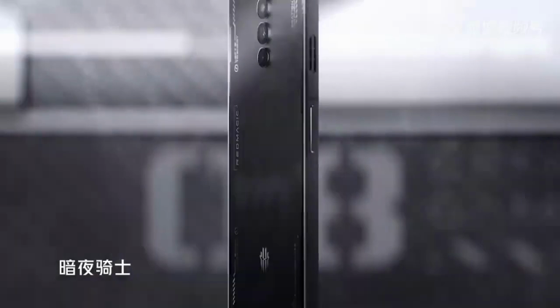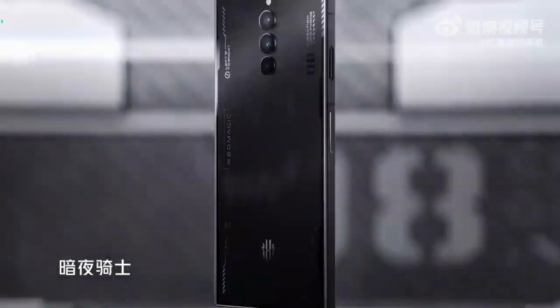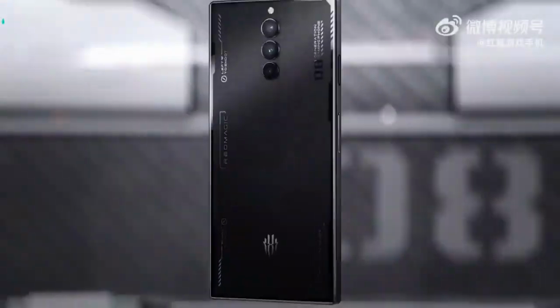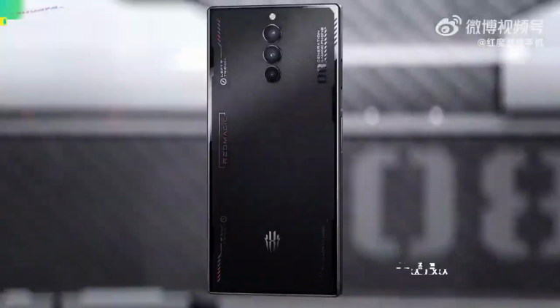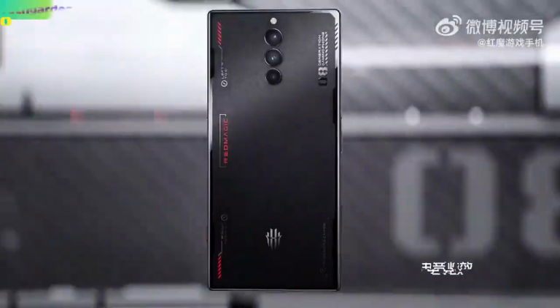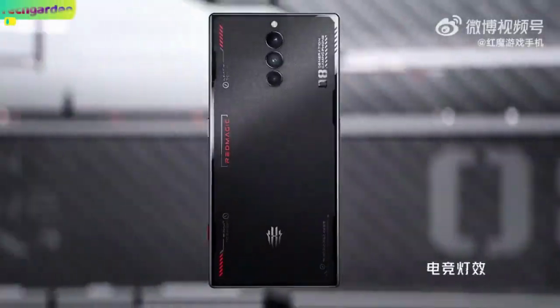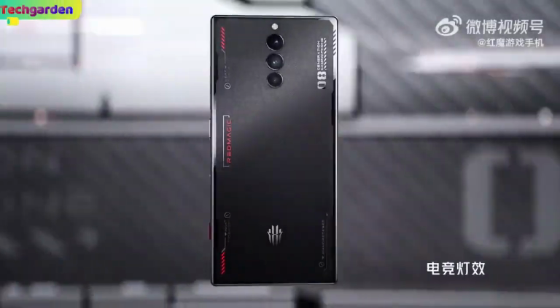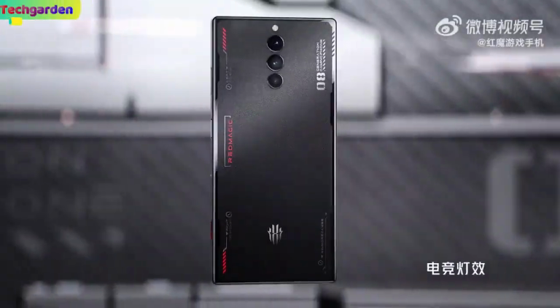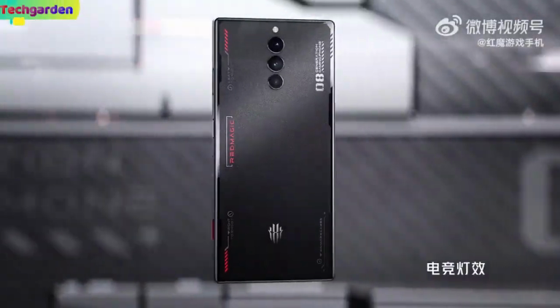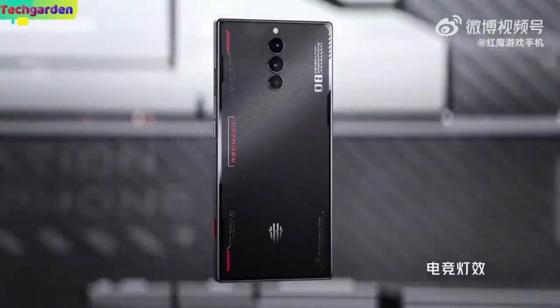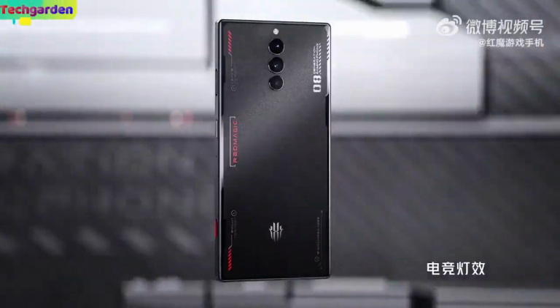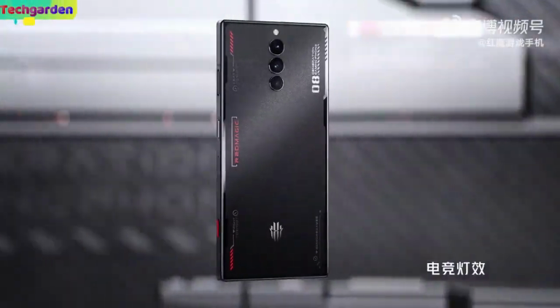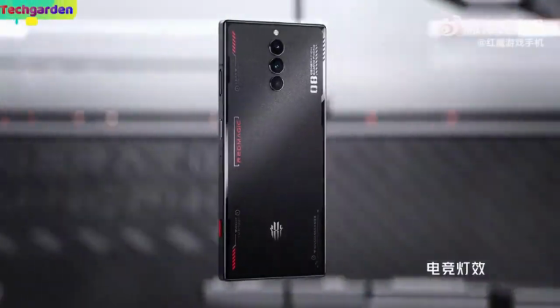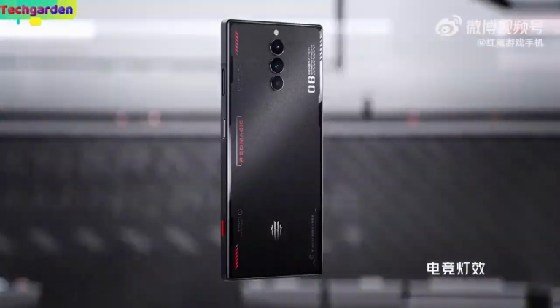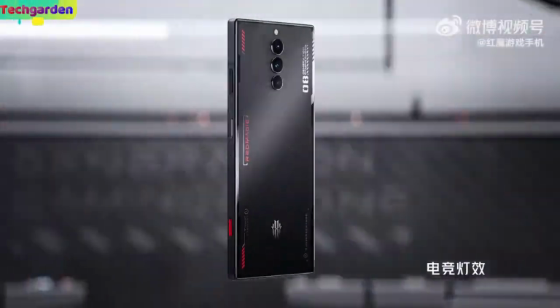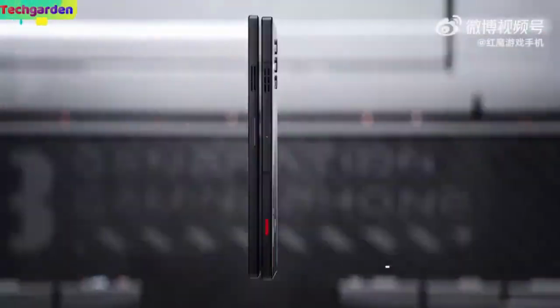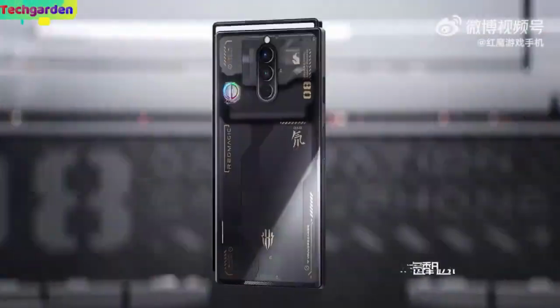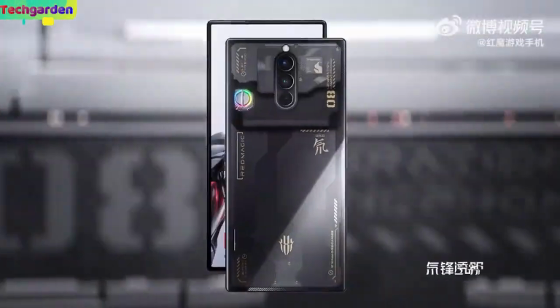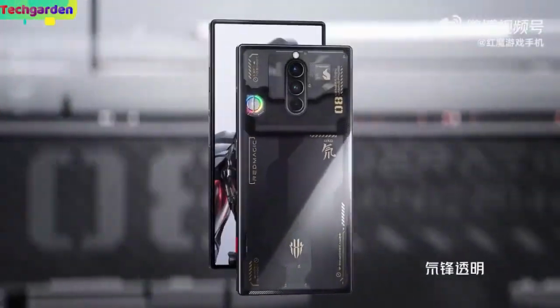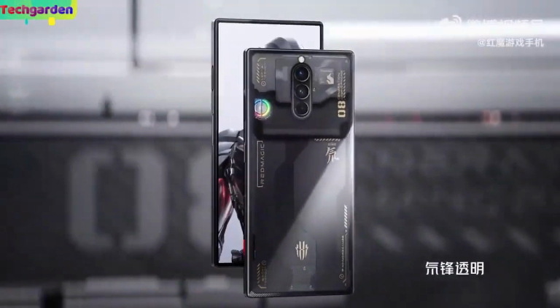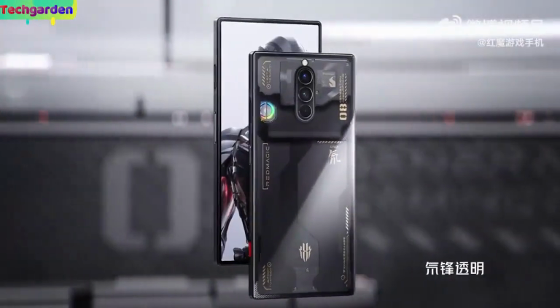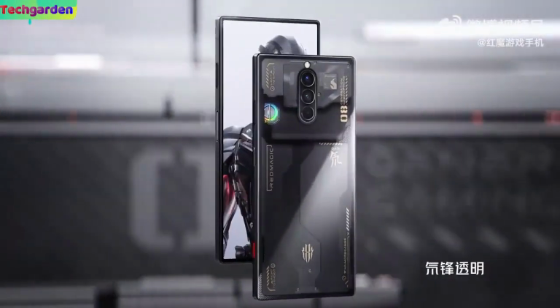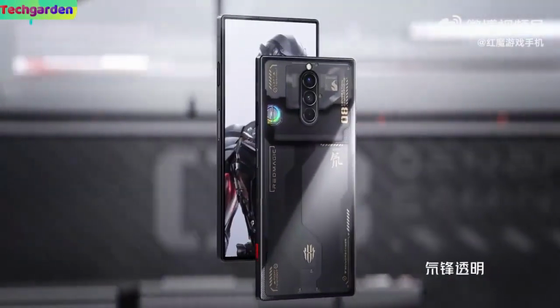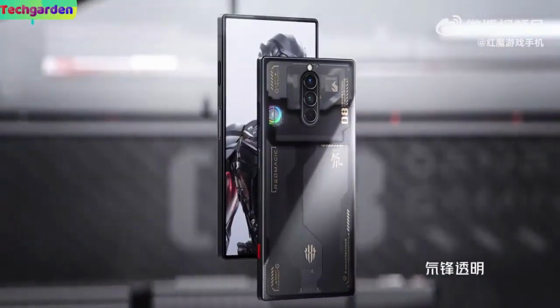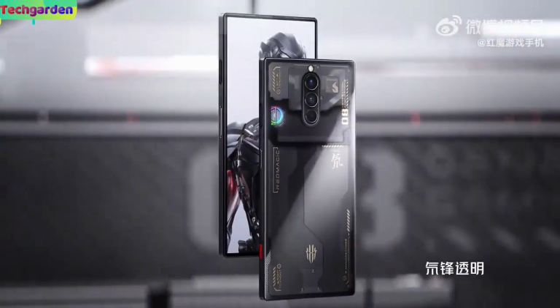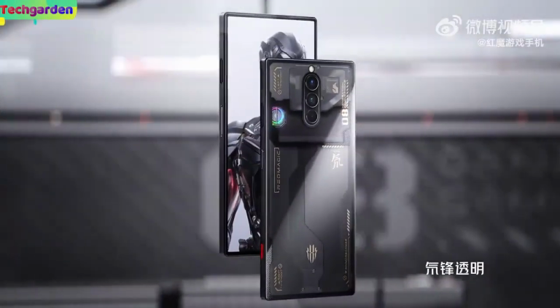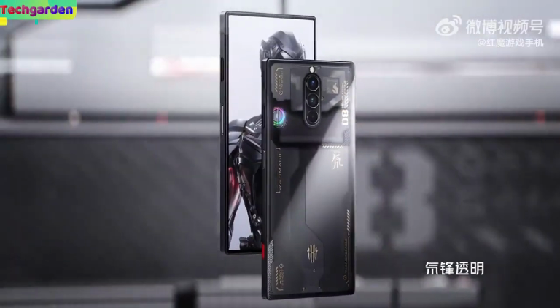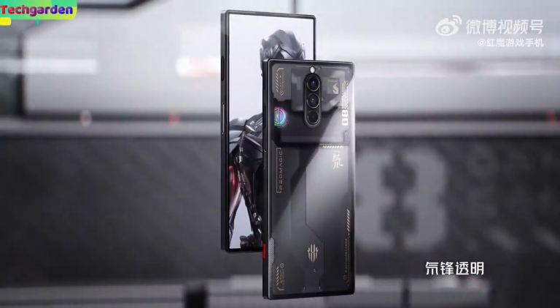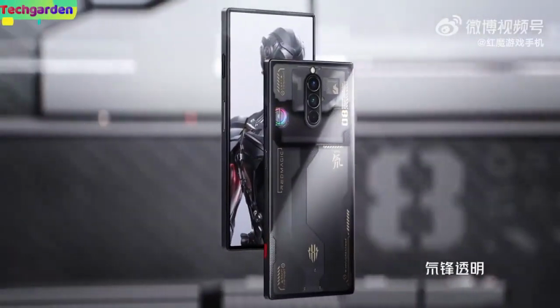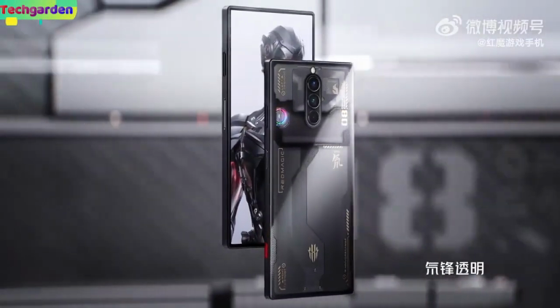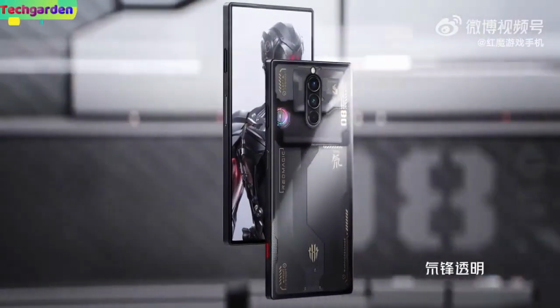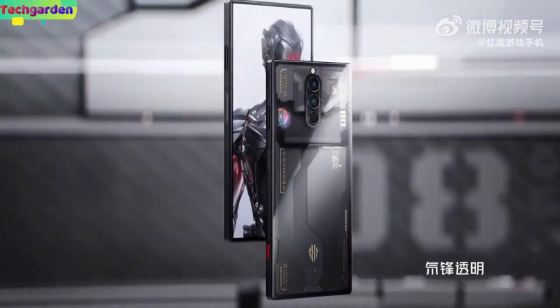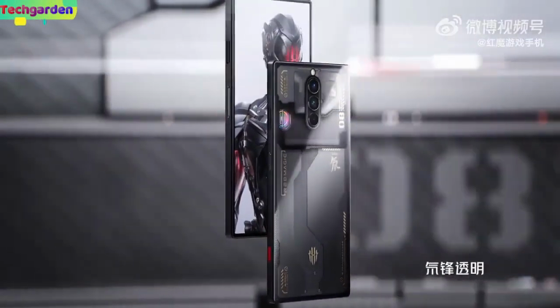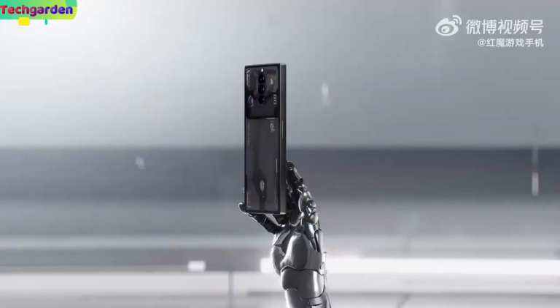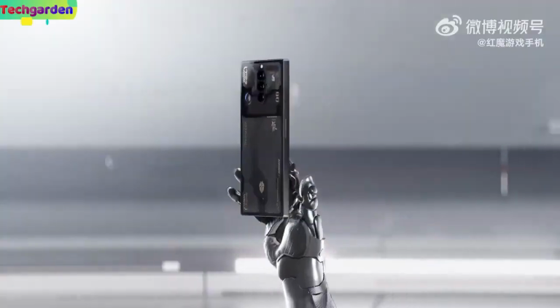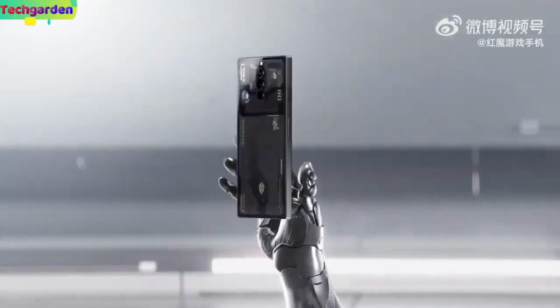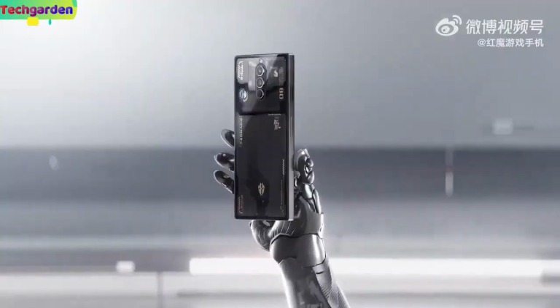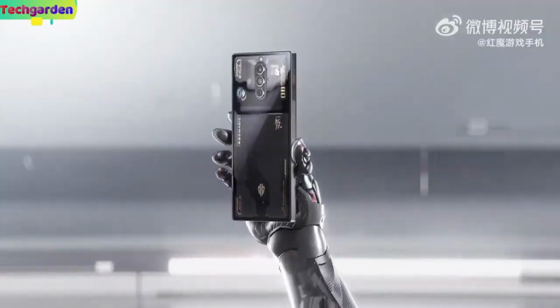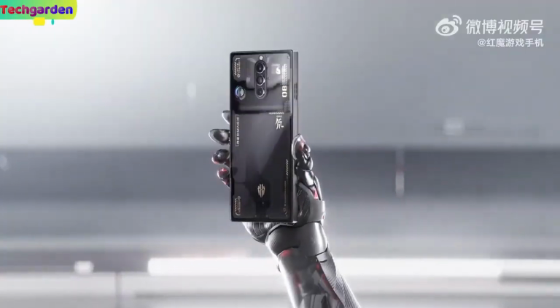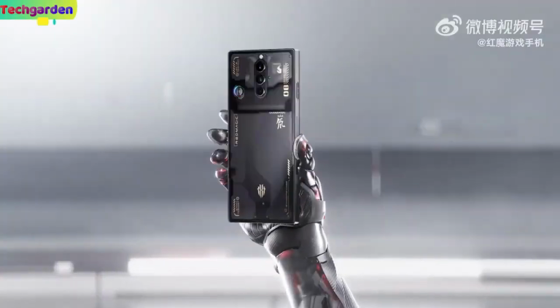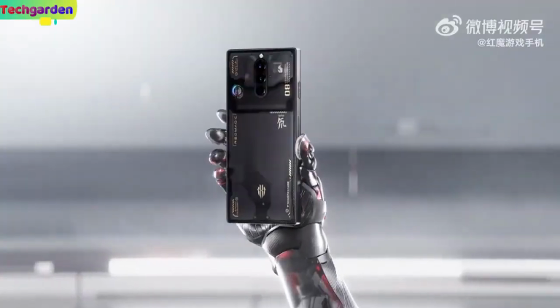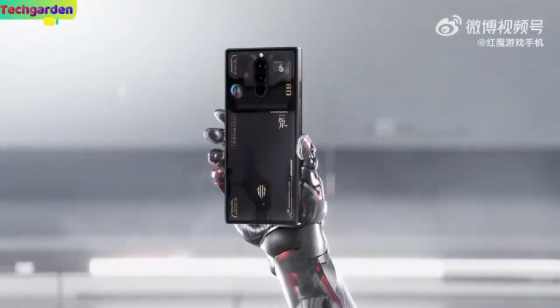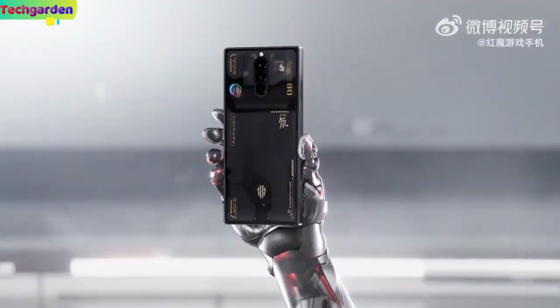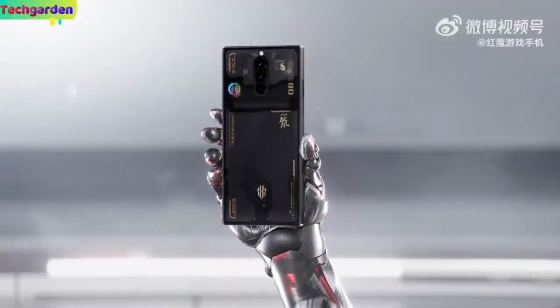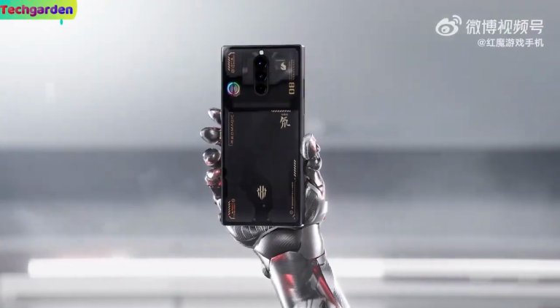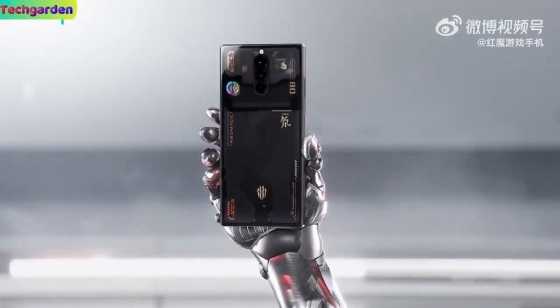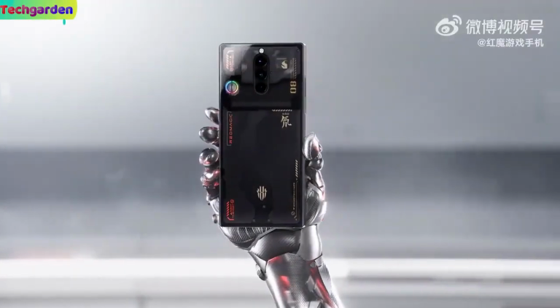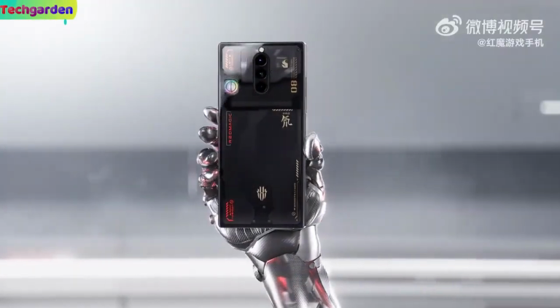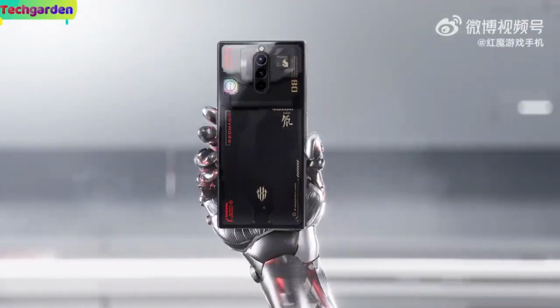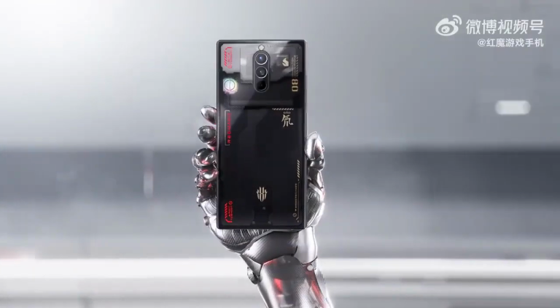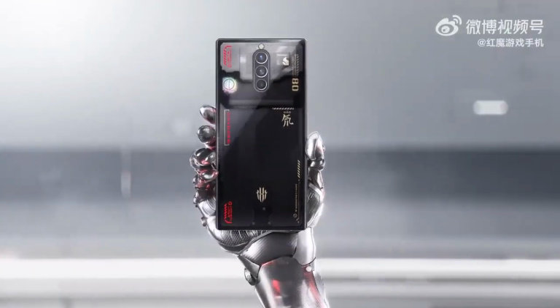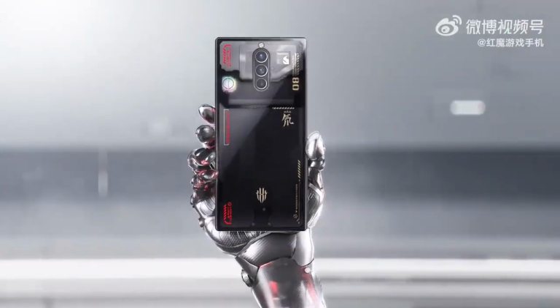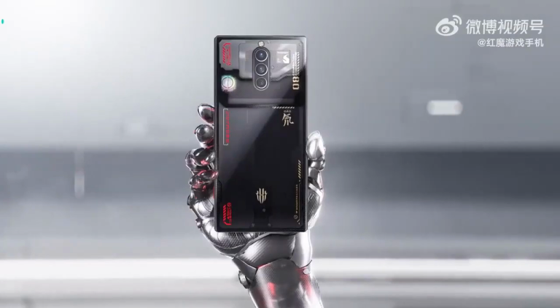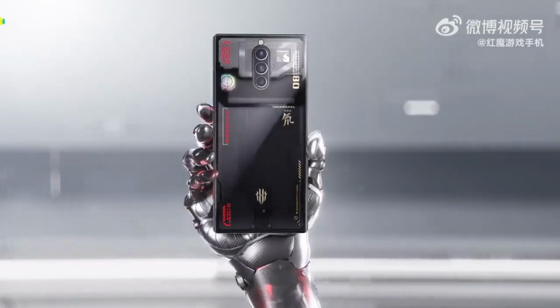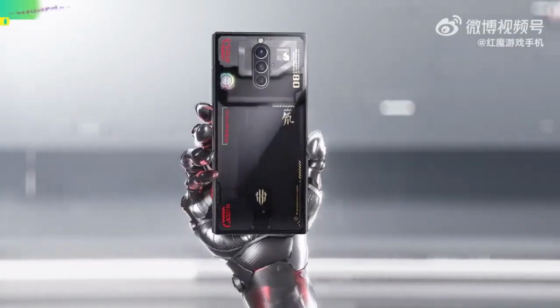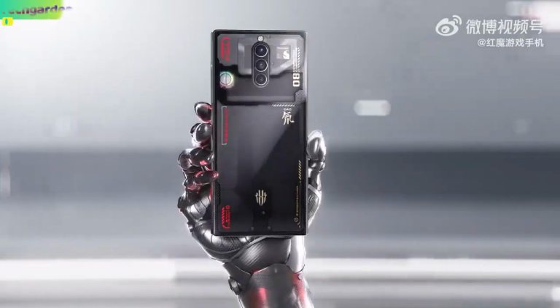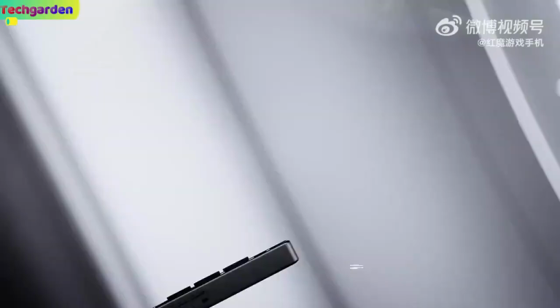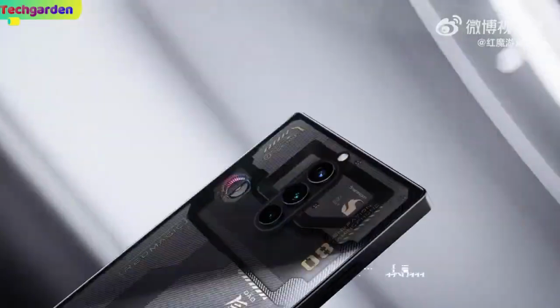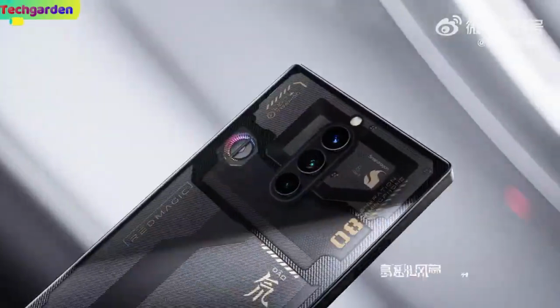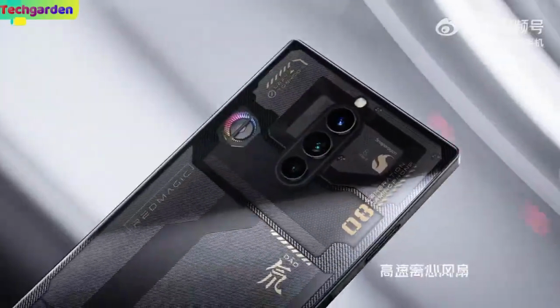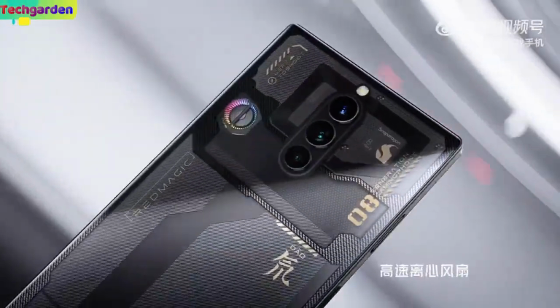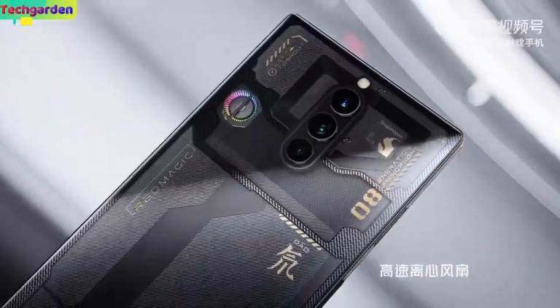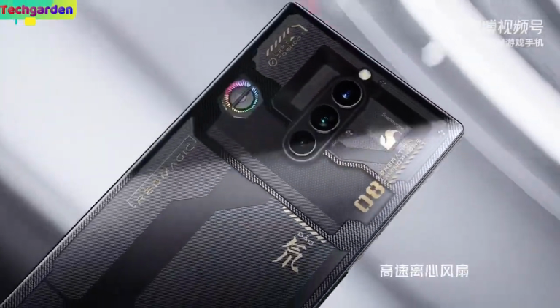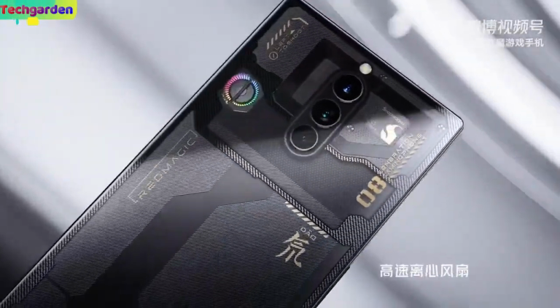Welcome back to my review of the Red Magic 8s Pro Plus, the most powerful gaming smartphone in the world with amazing features.